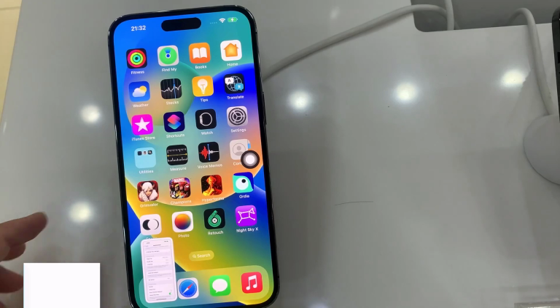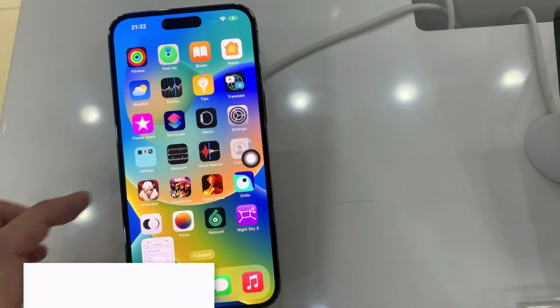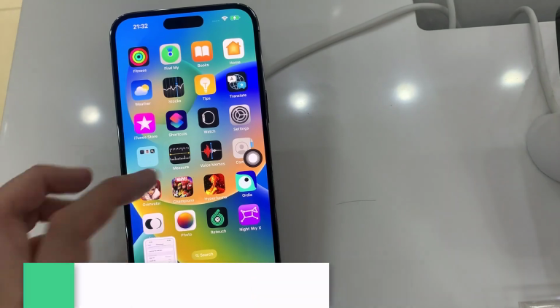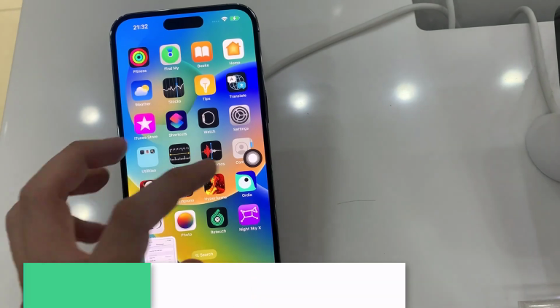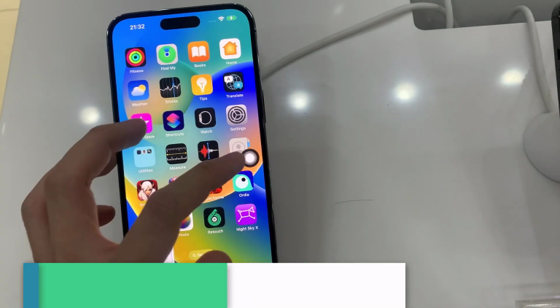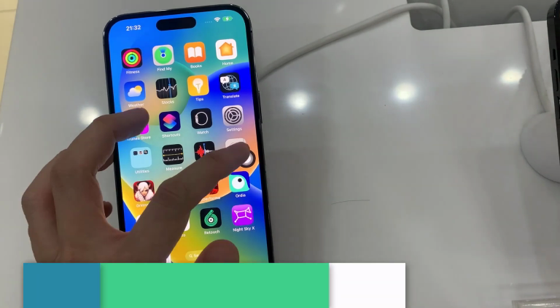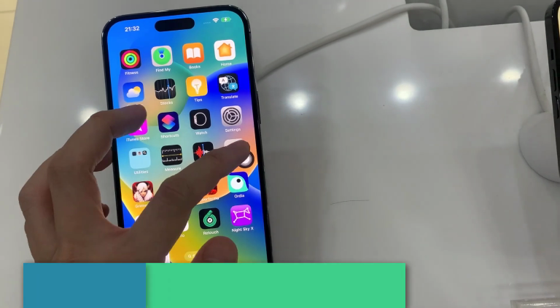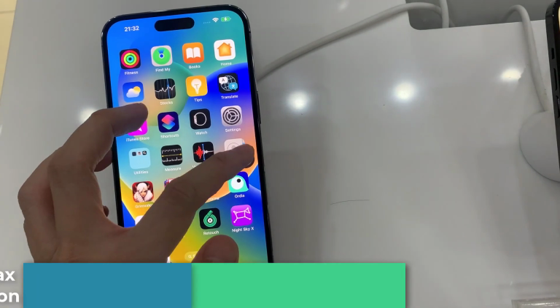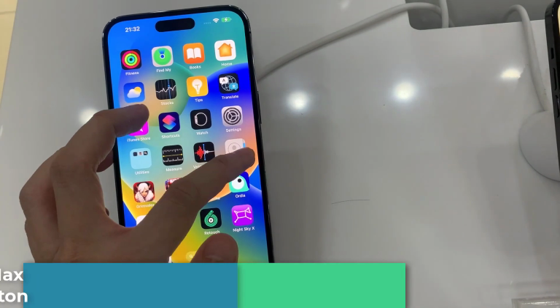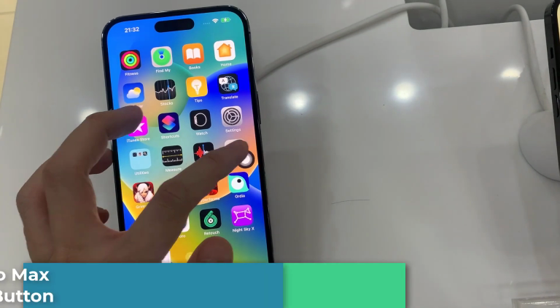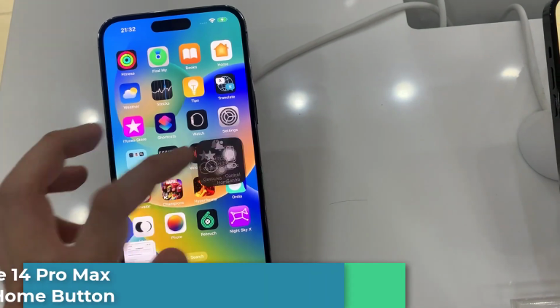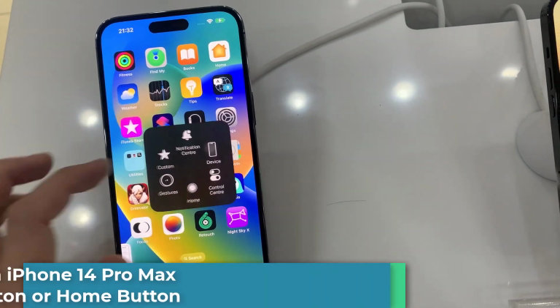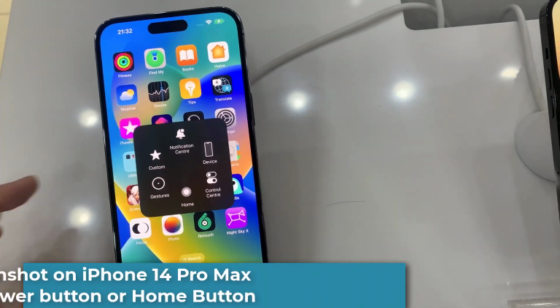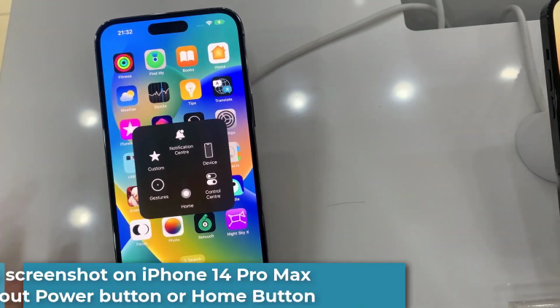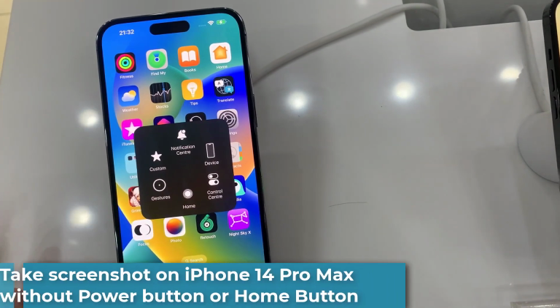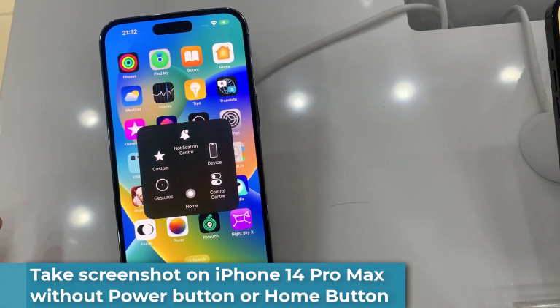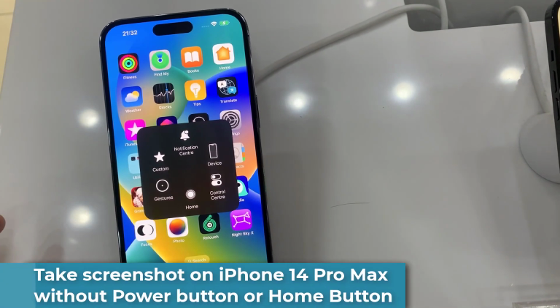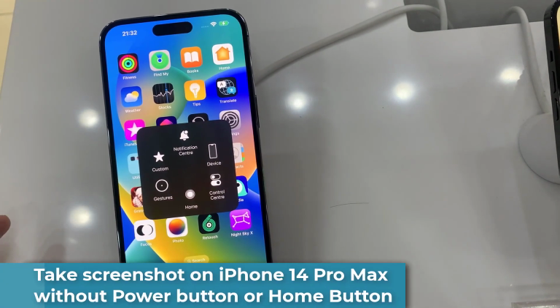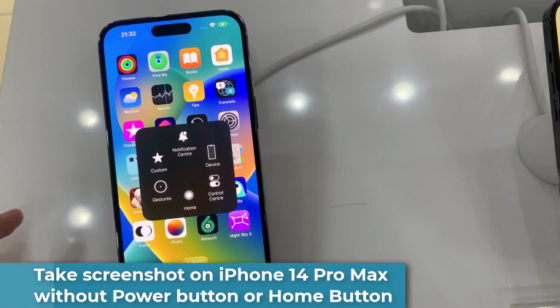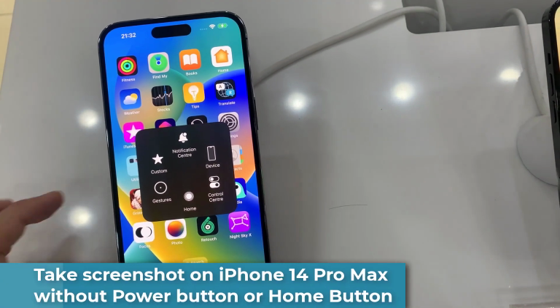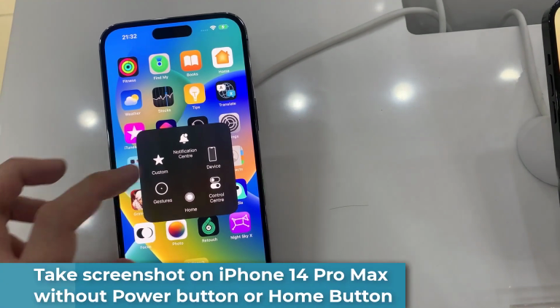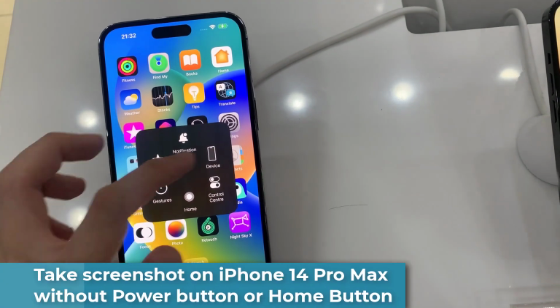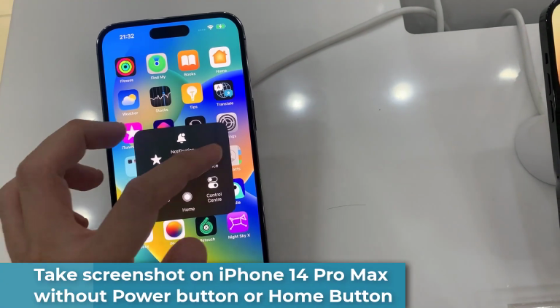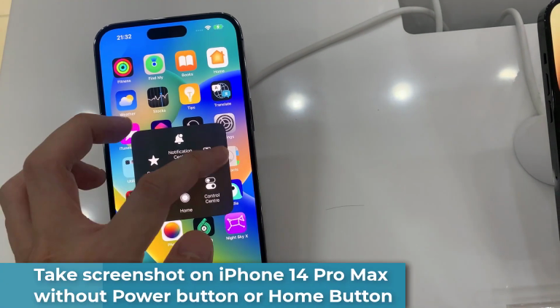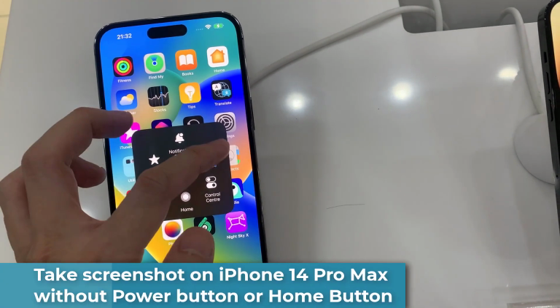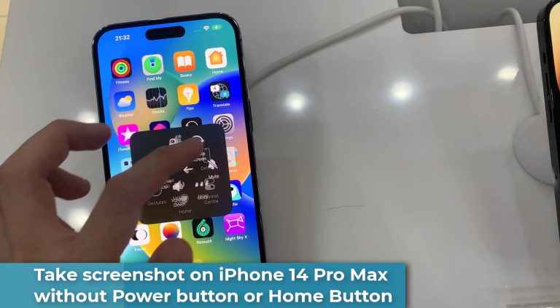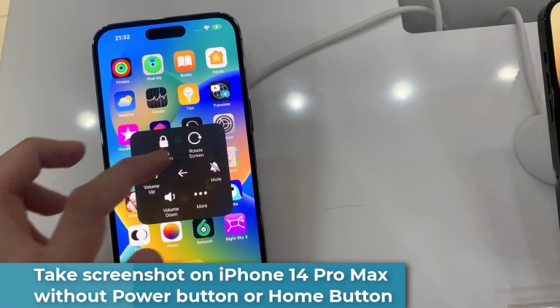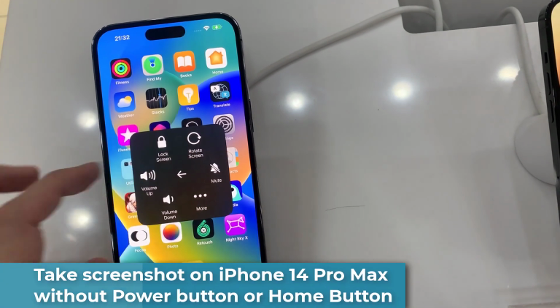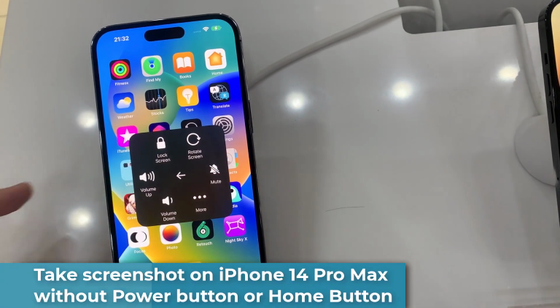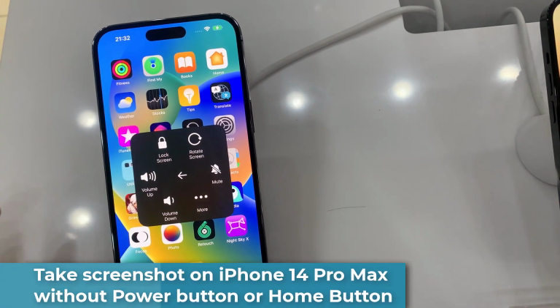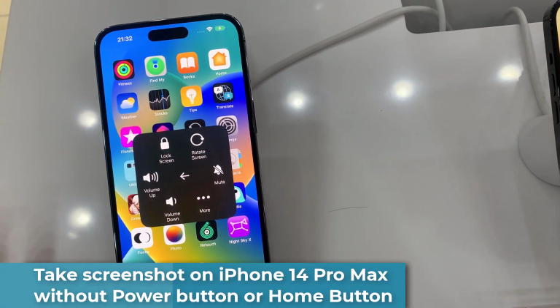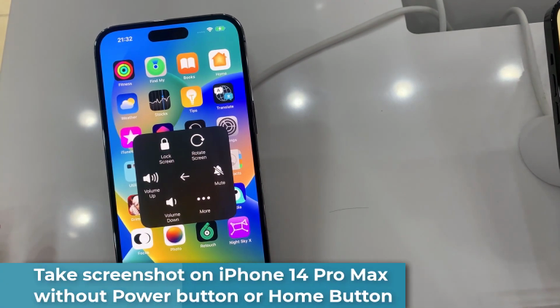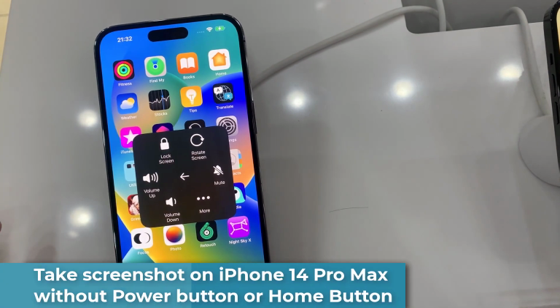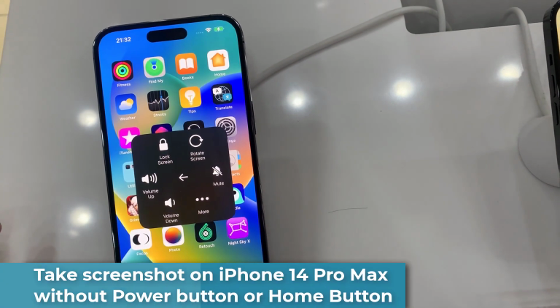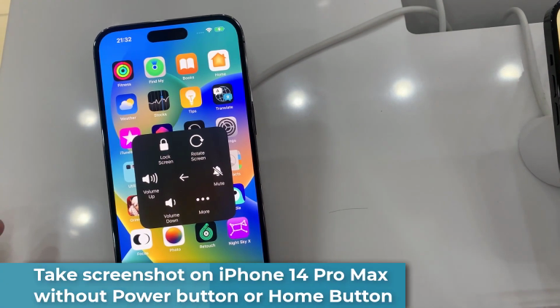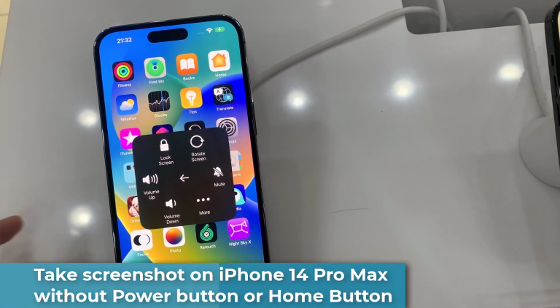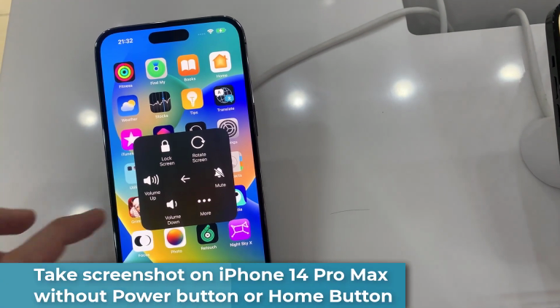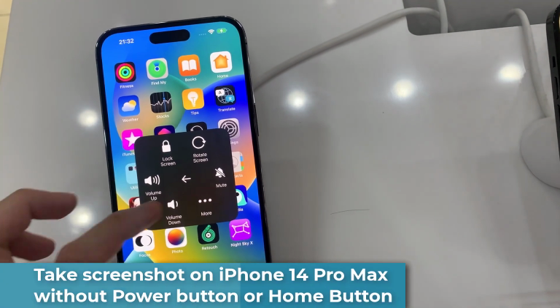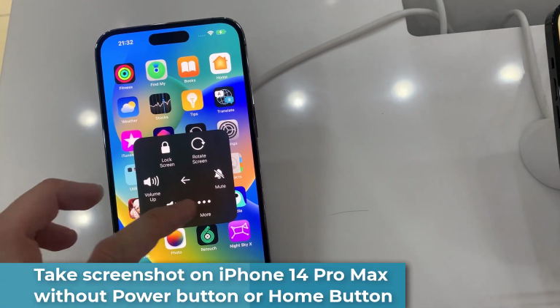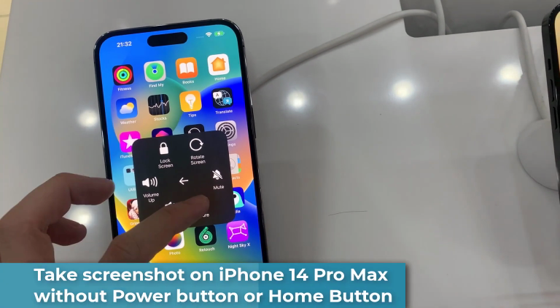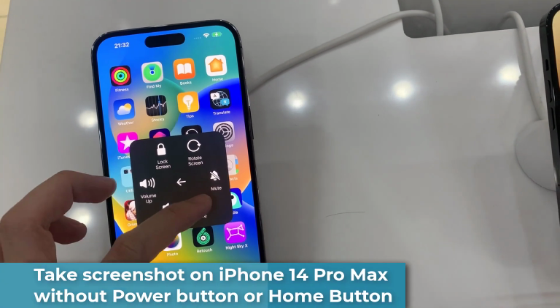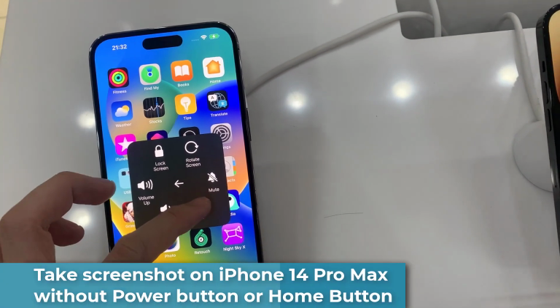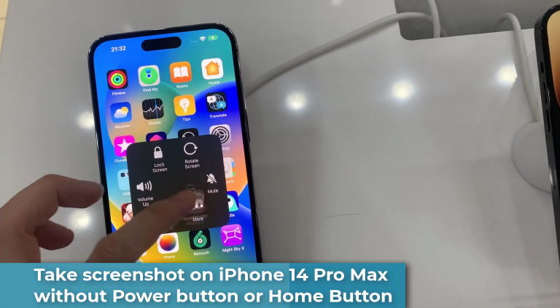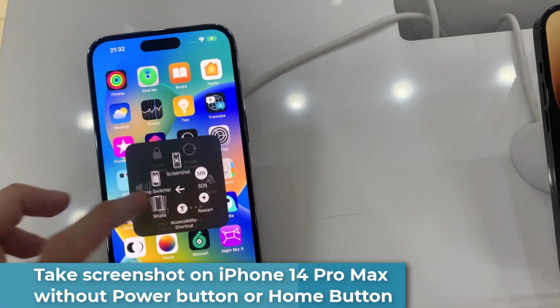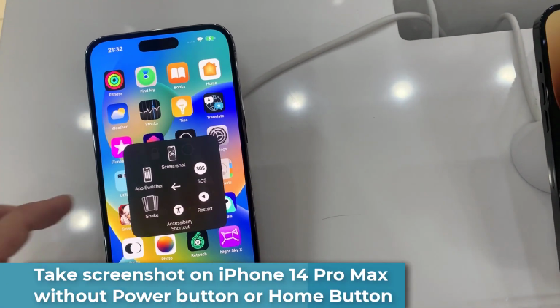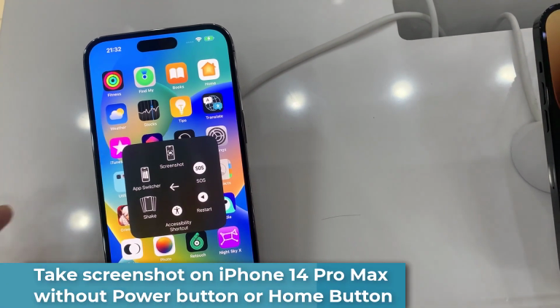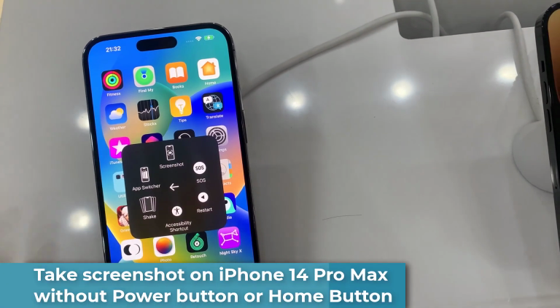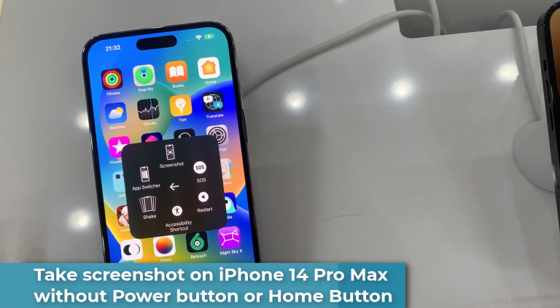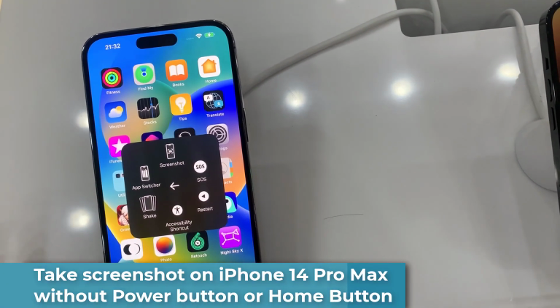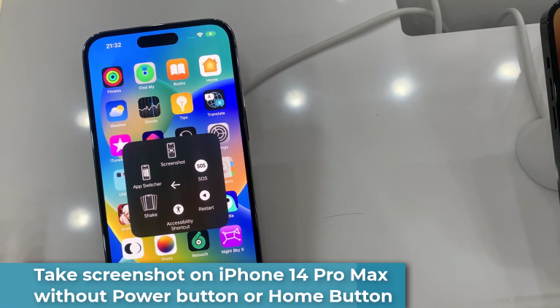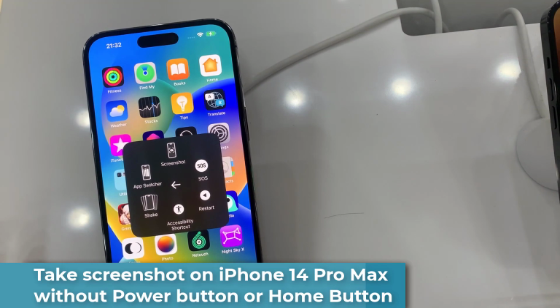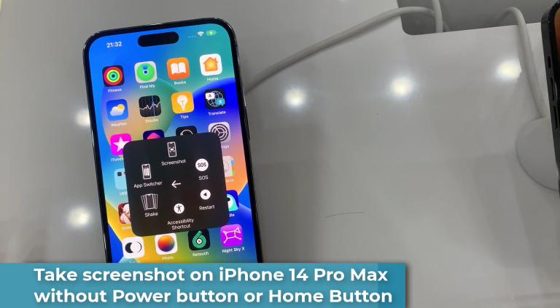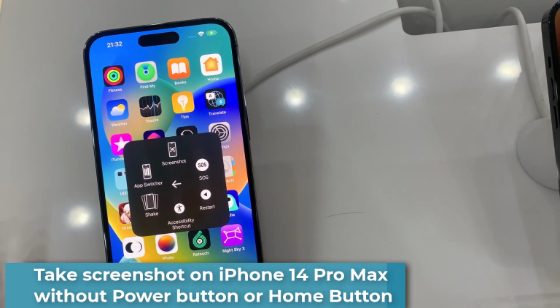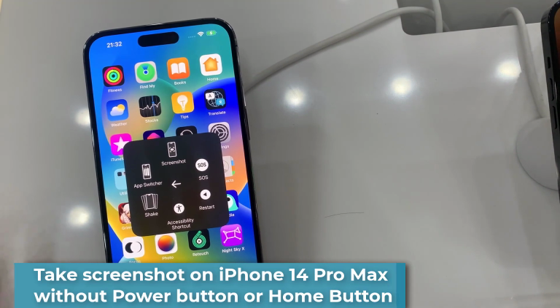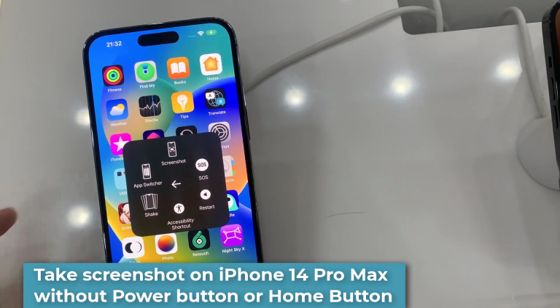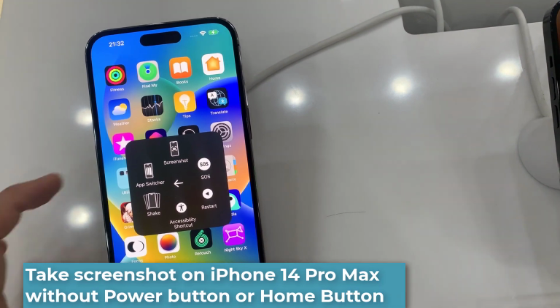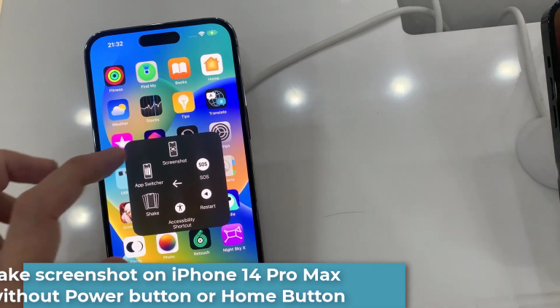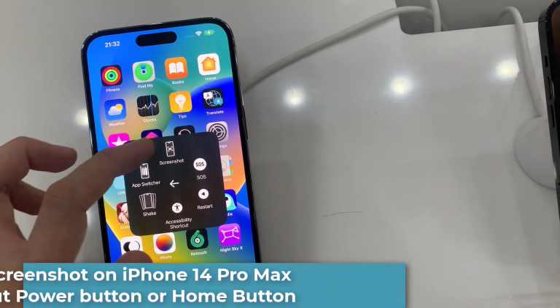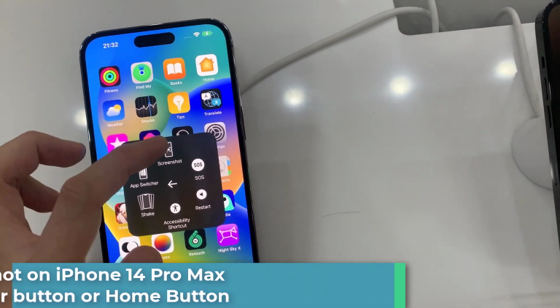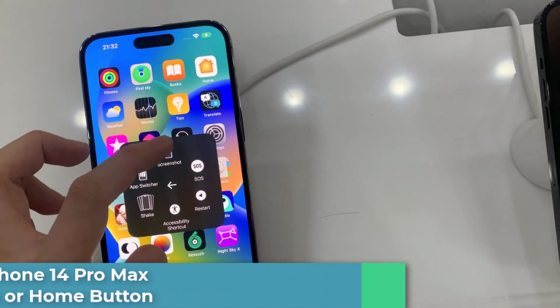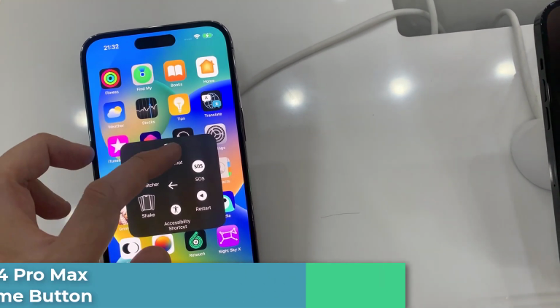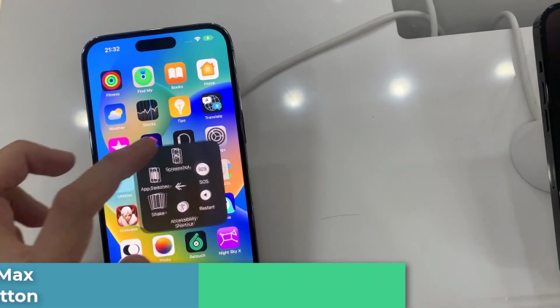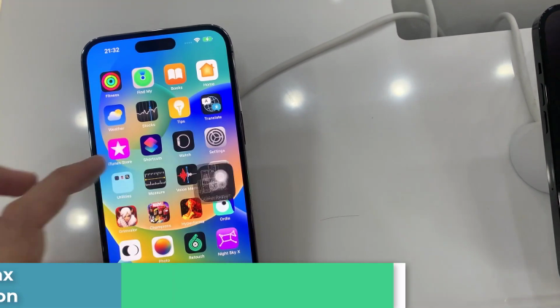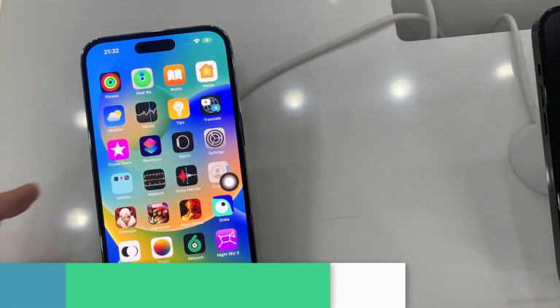Hi everyone! This video will show you how to take a screenshot on iPhone 14 Pro Max without the power button or home button.